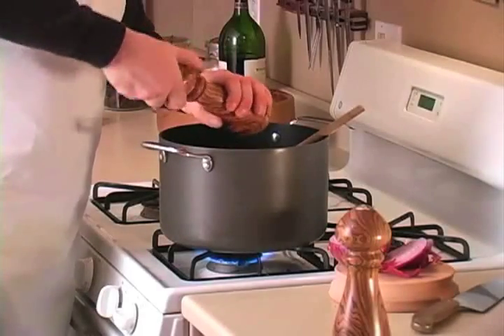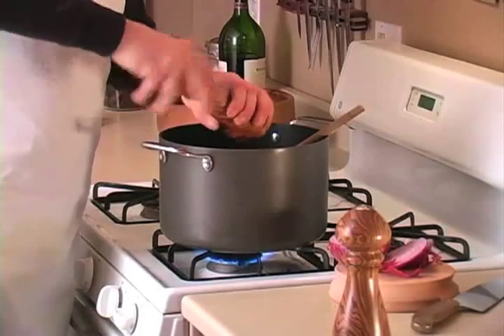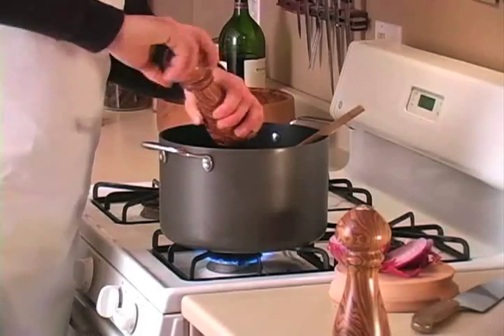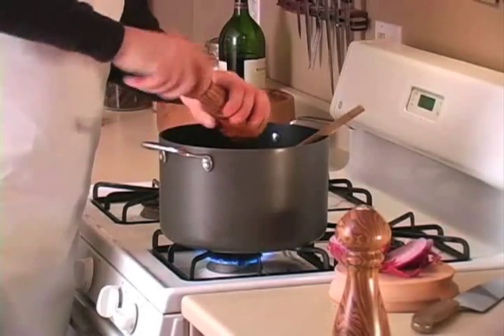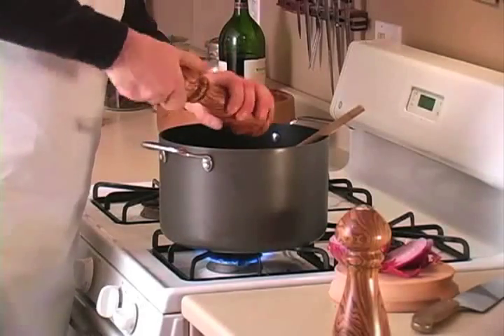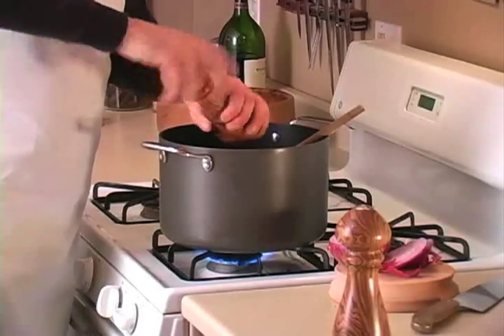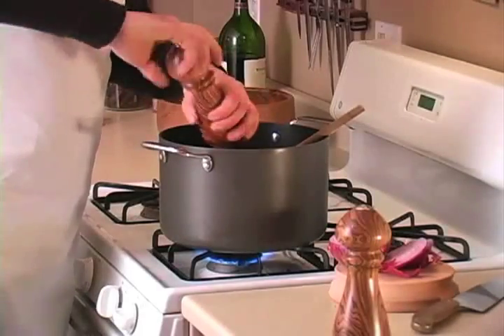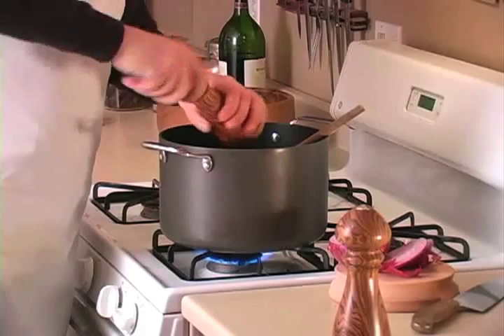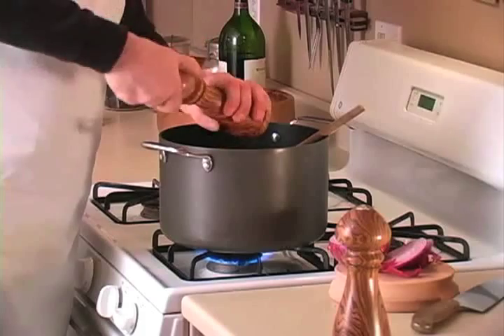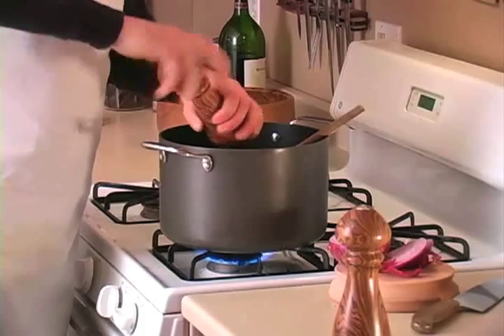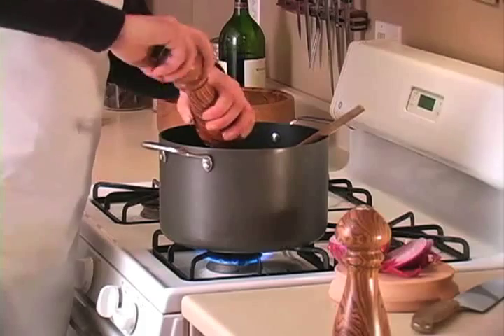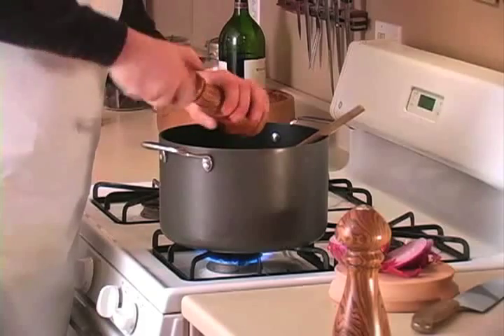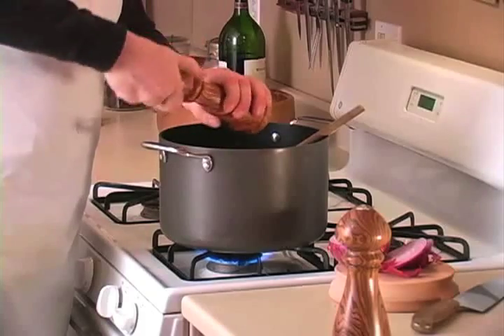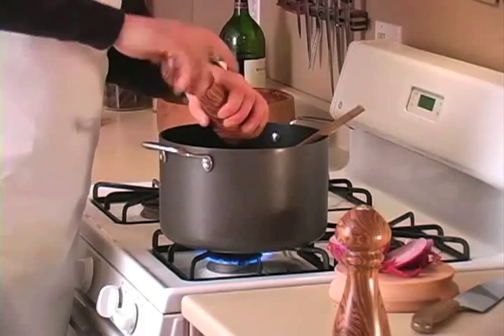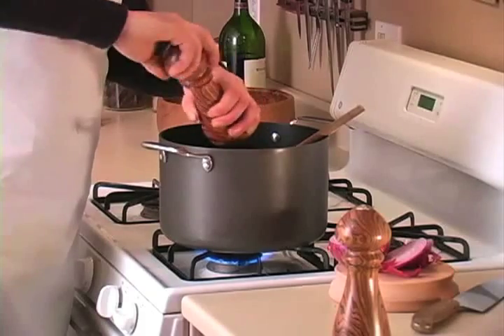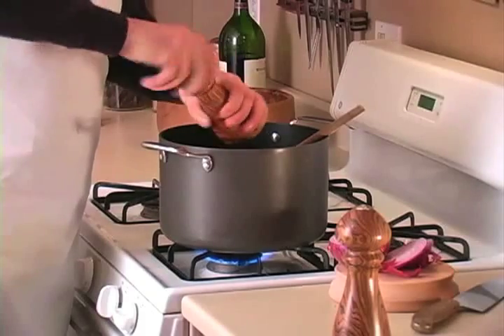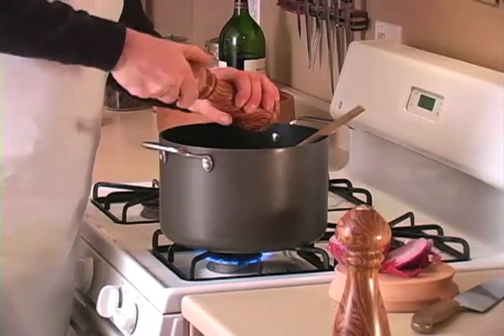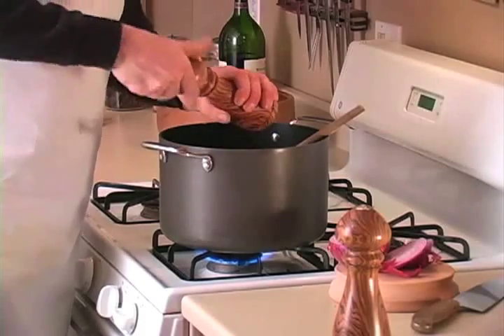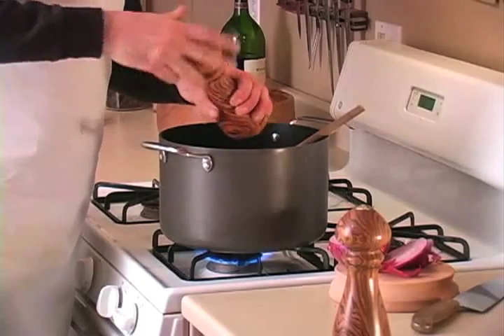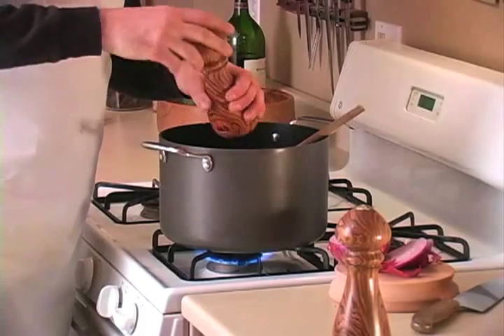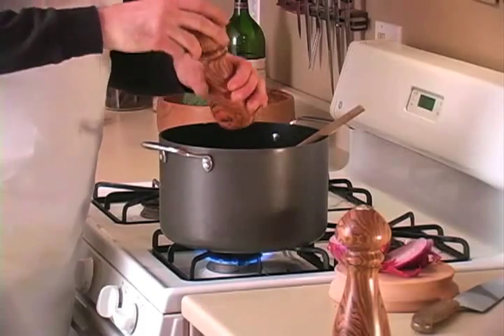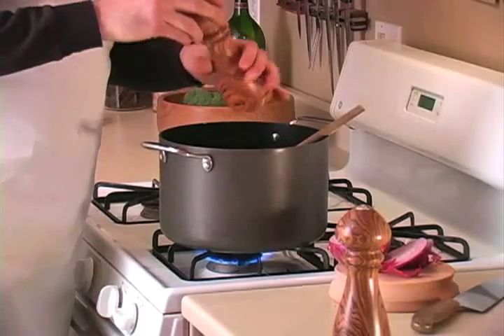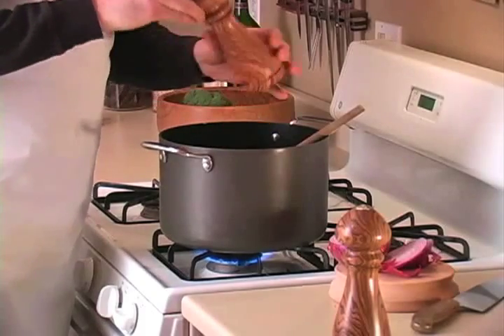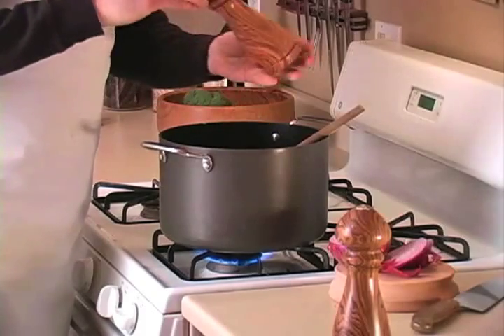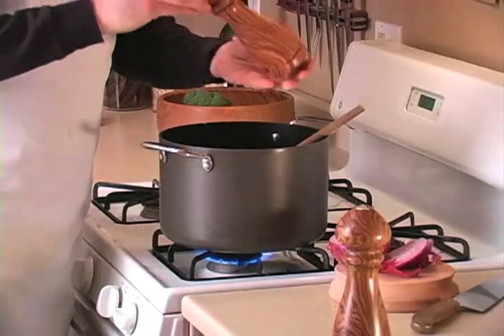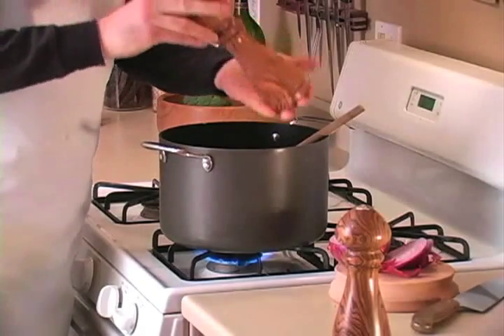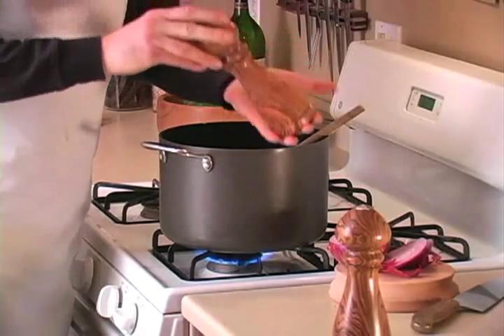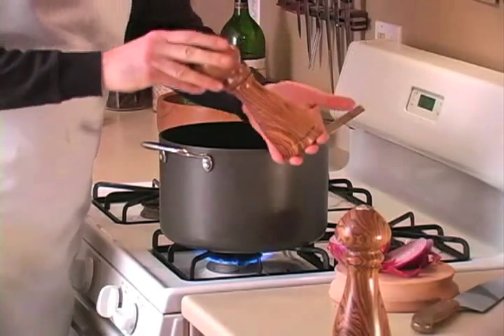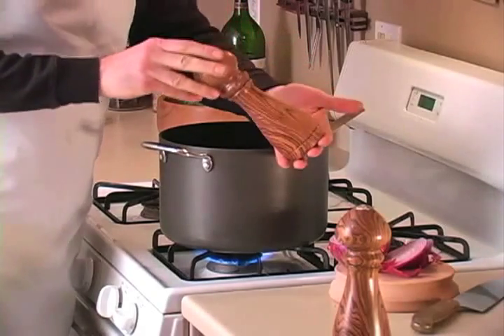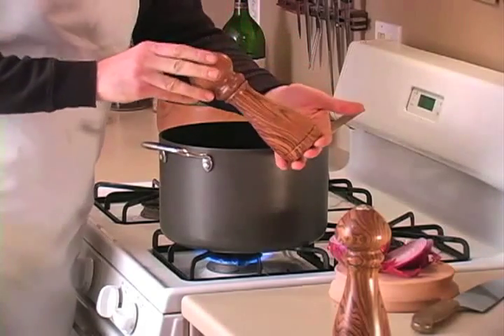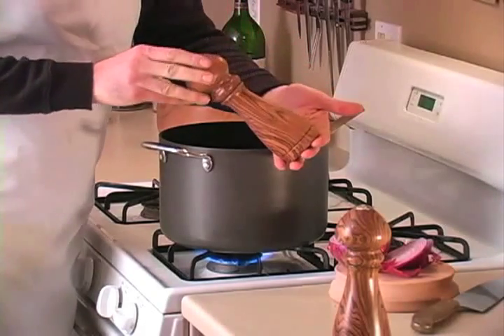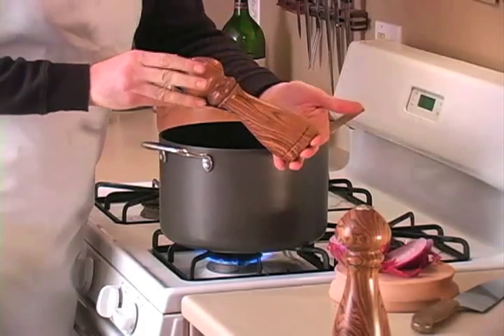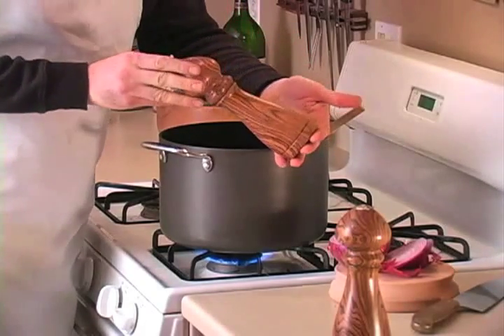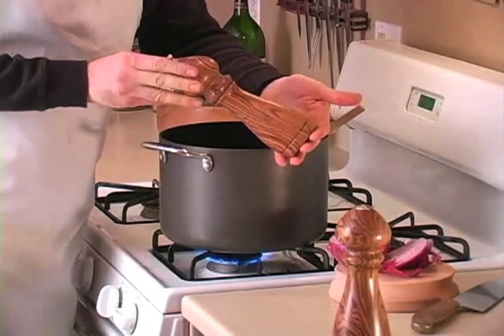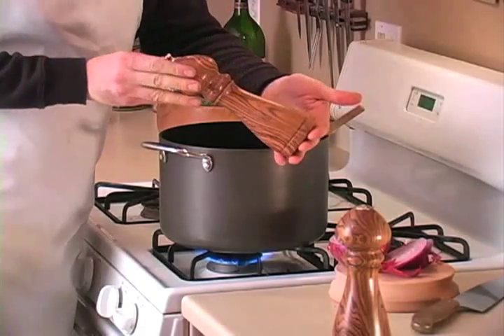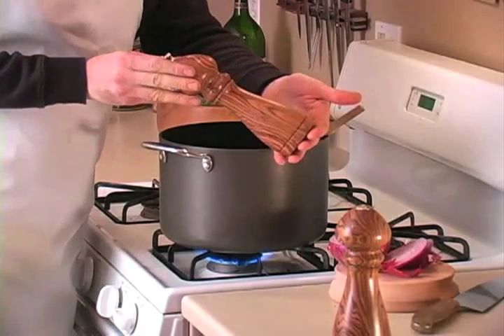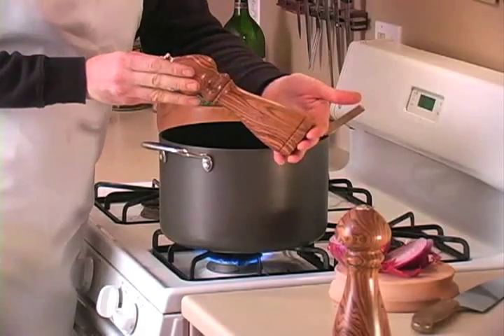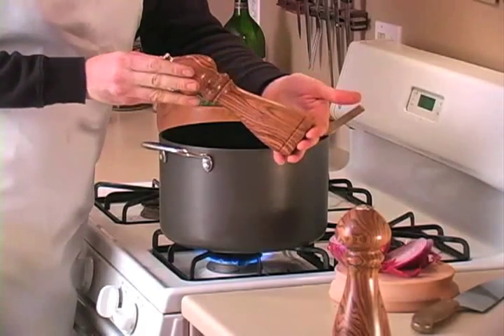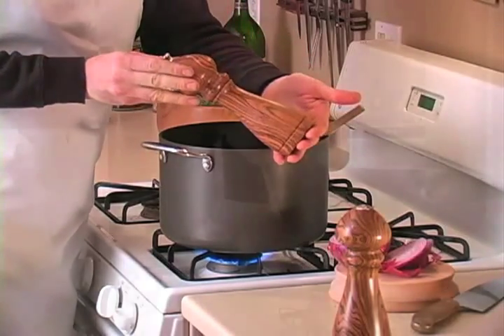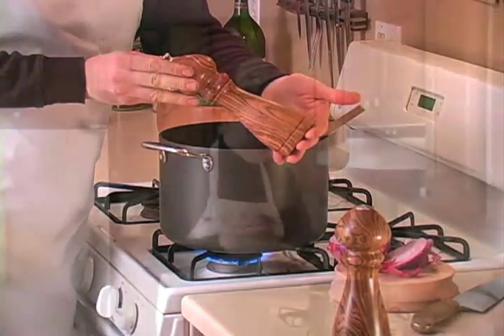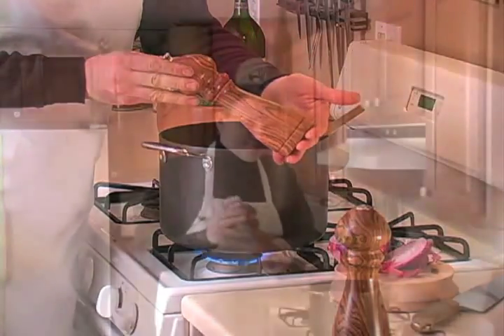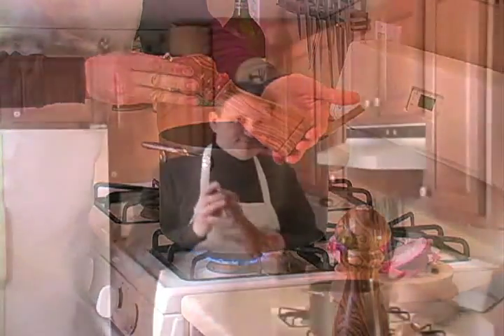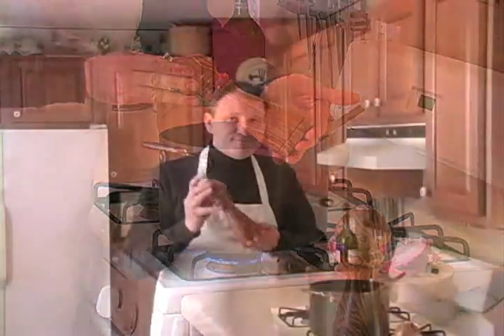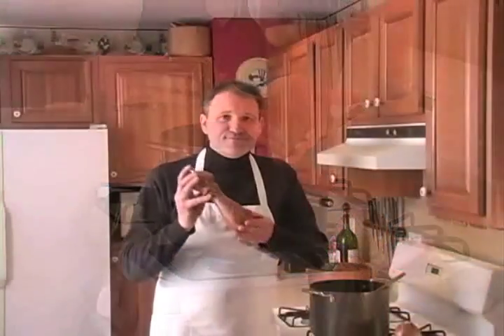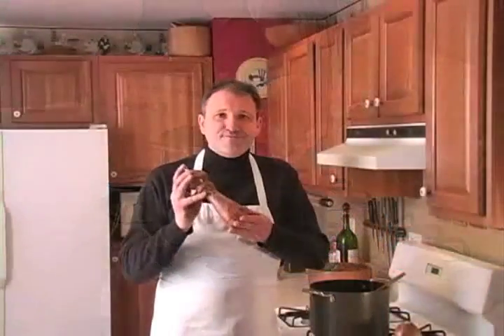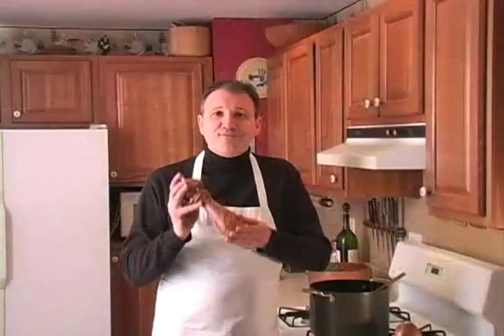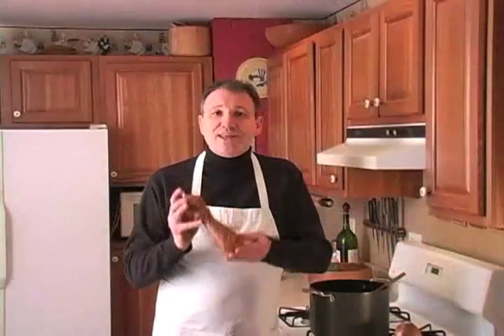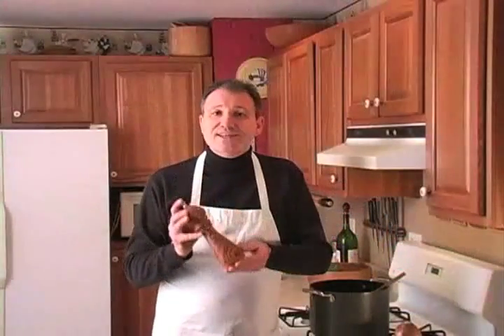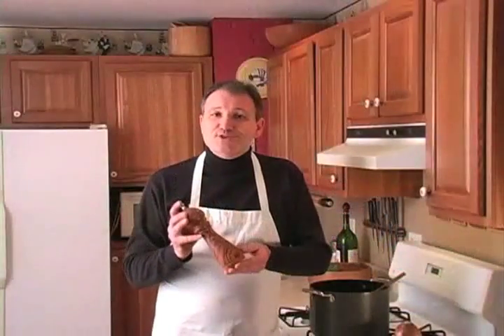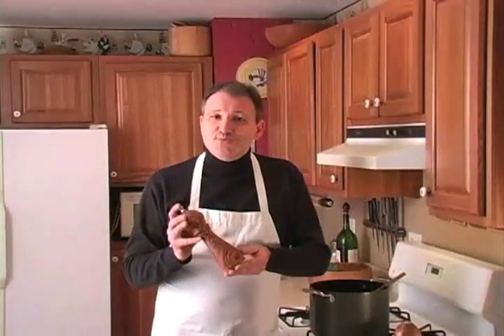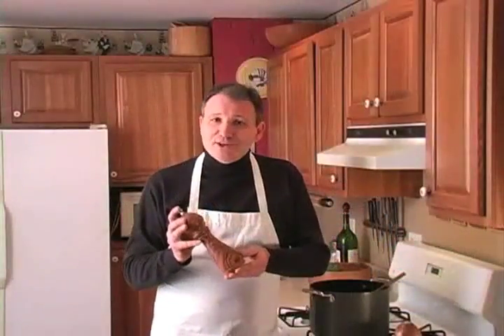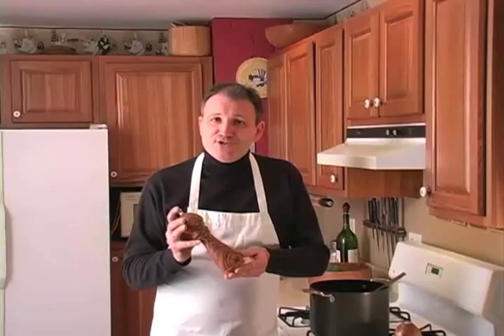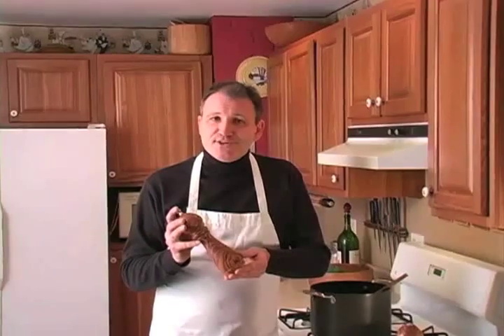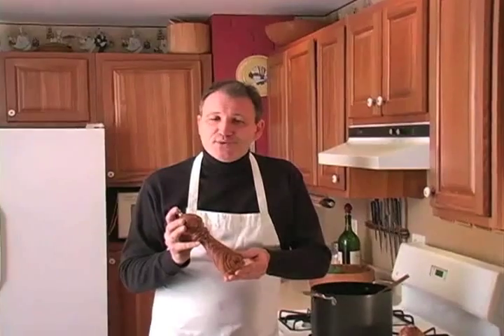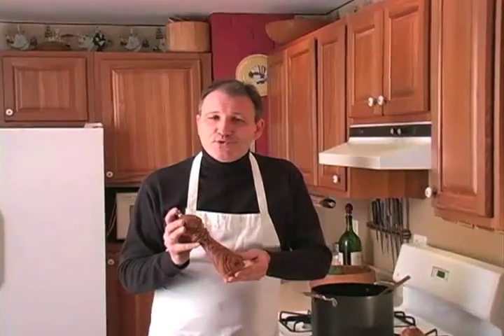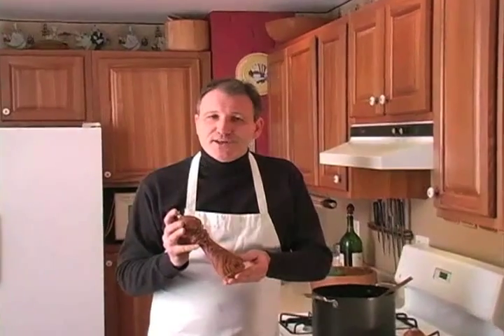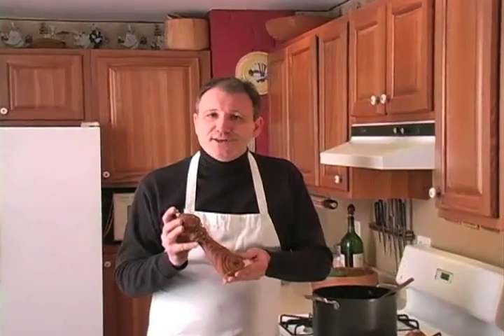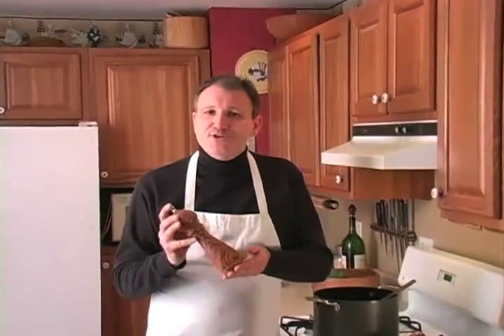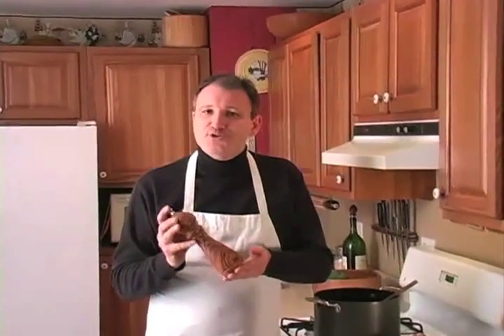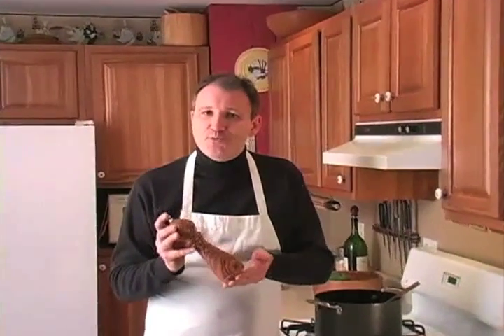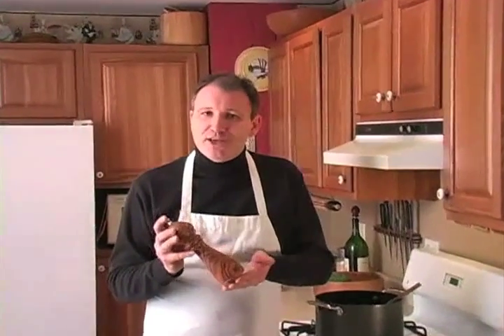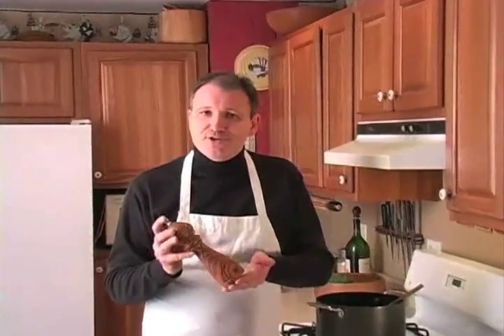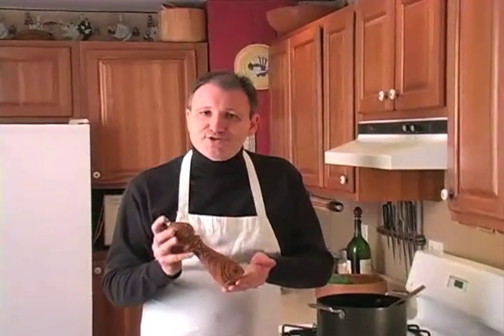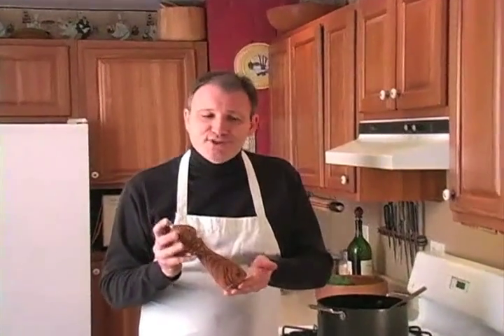There's nothing like a little freshly ground pepper from a really nicely made peppermill, especially one you make yourself.